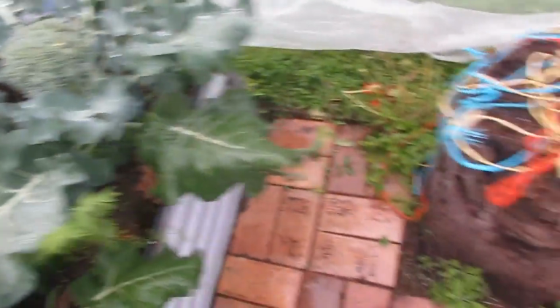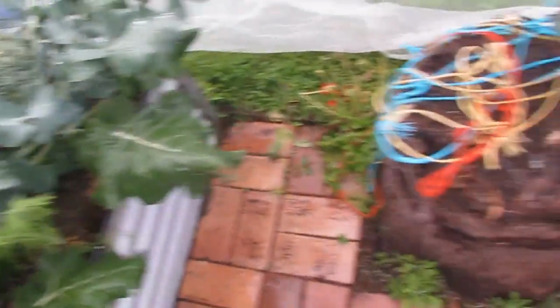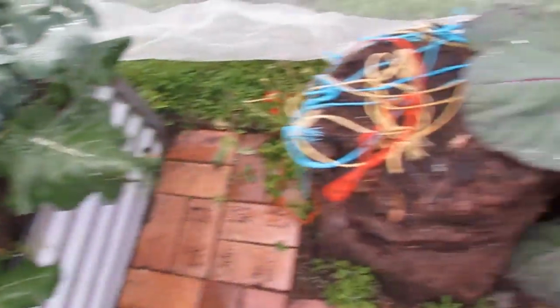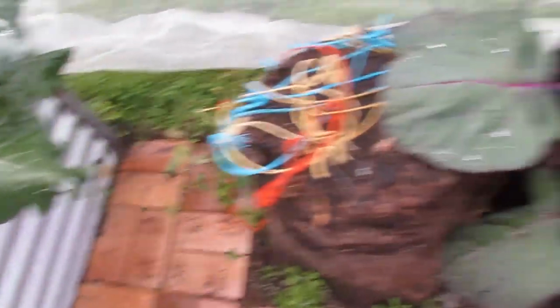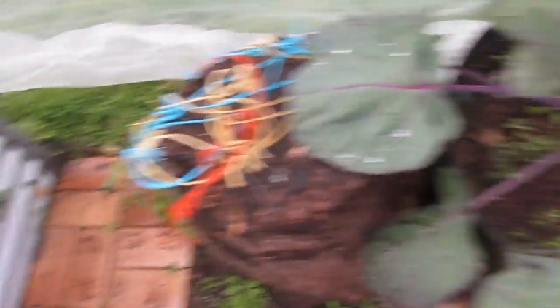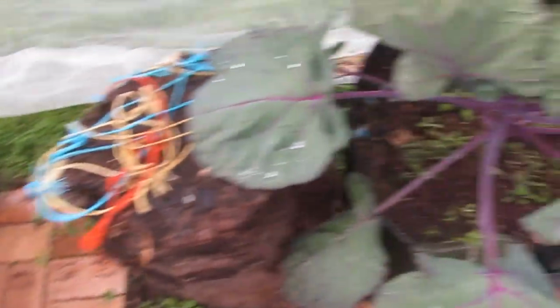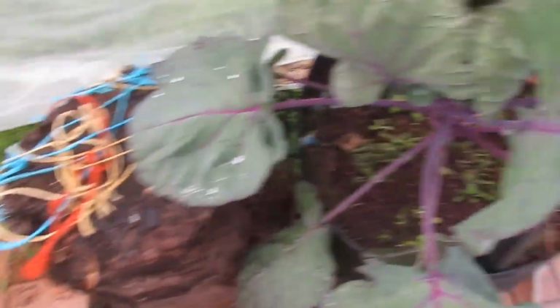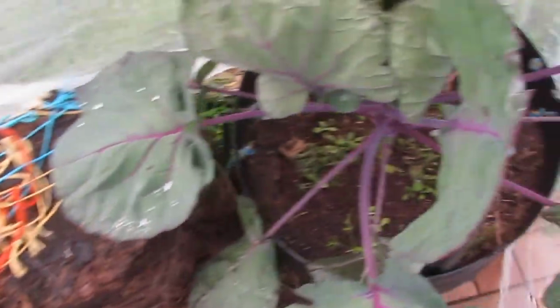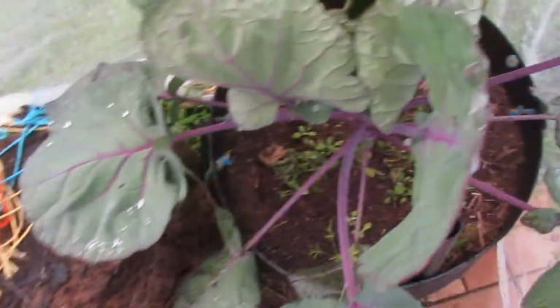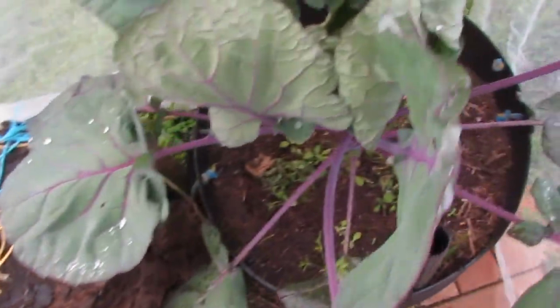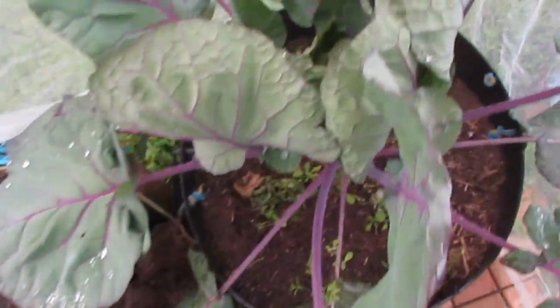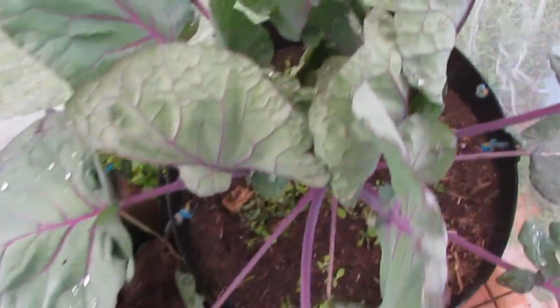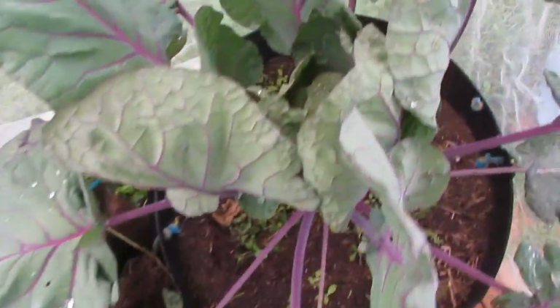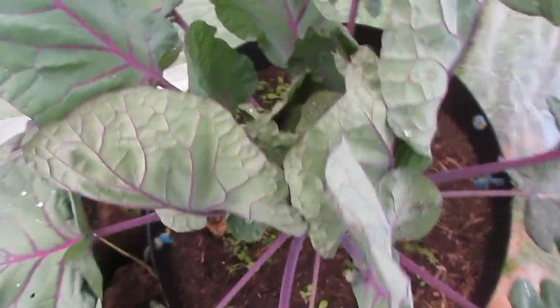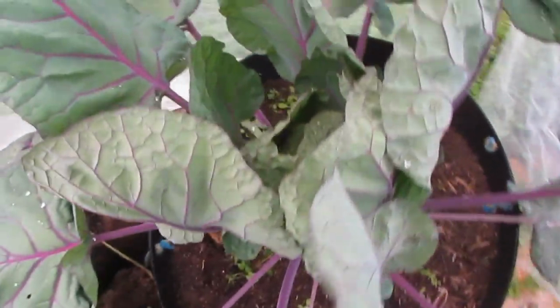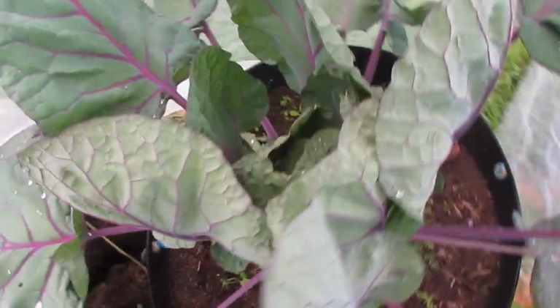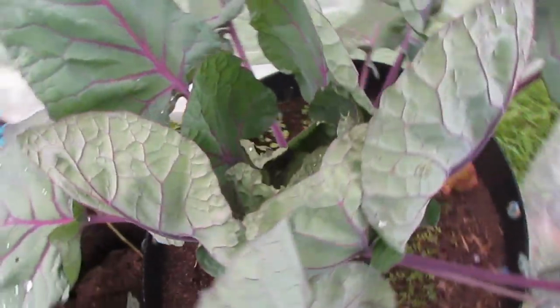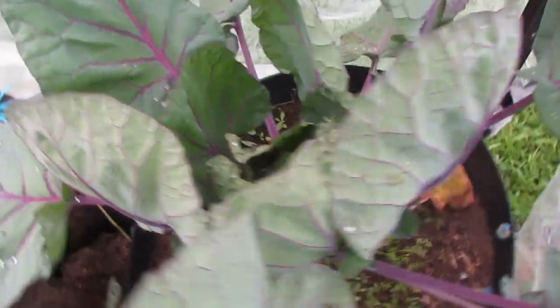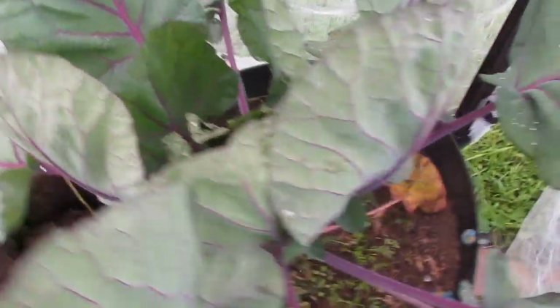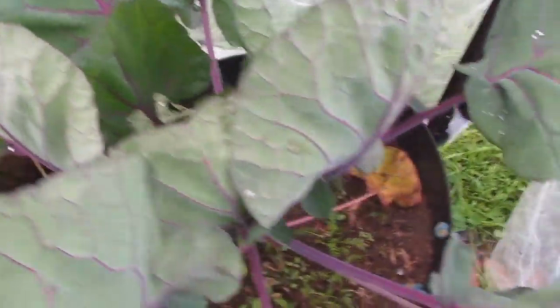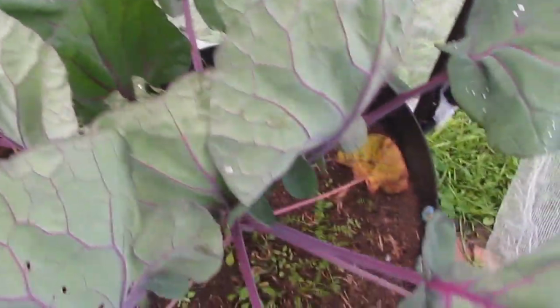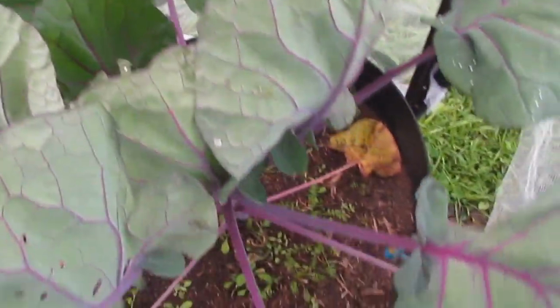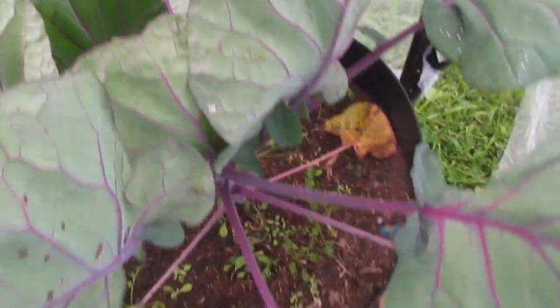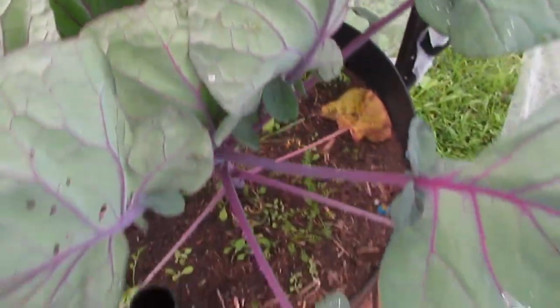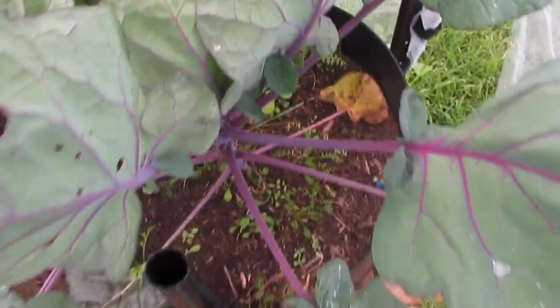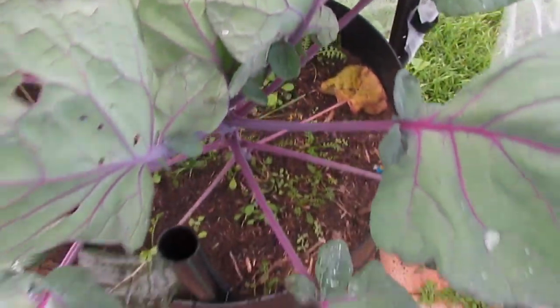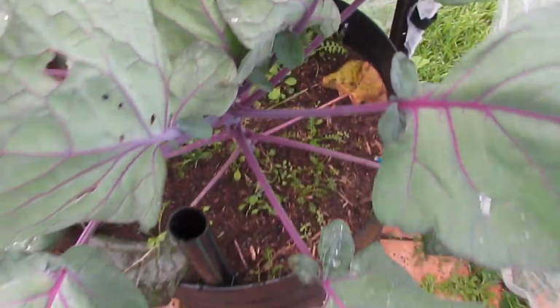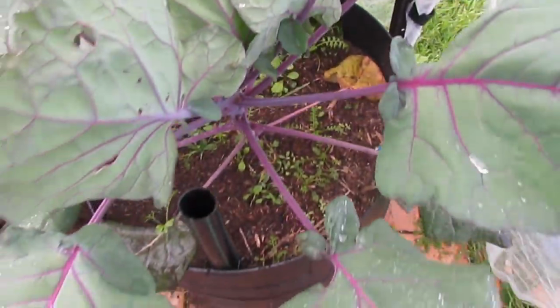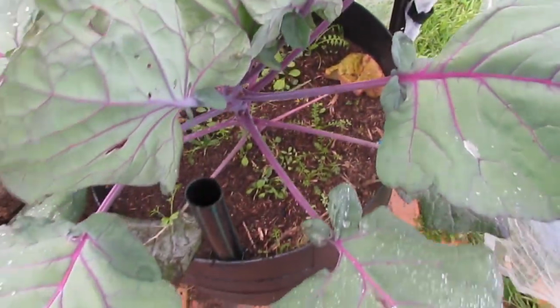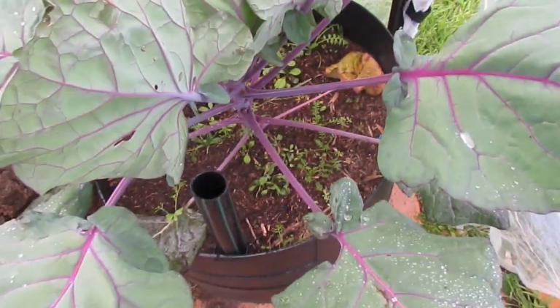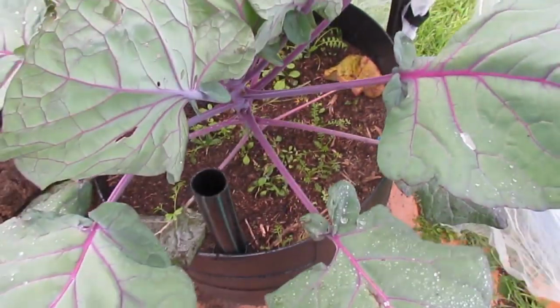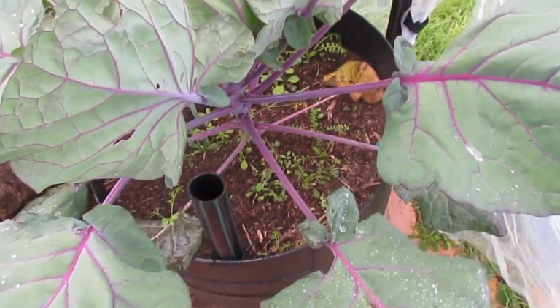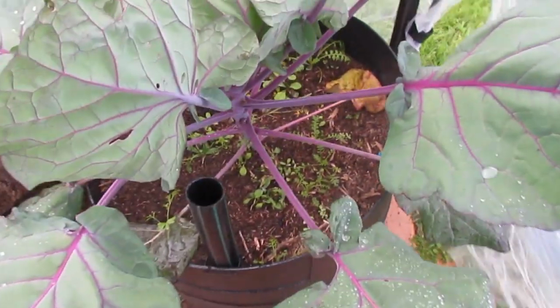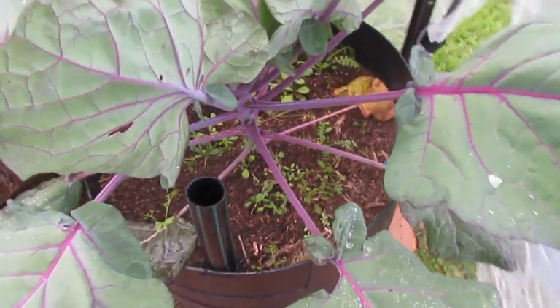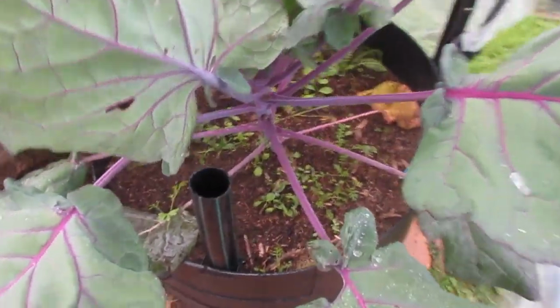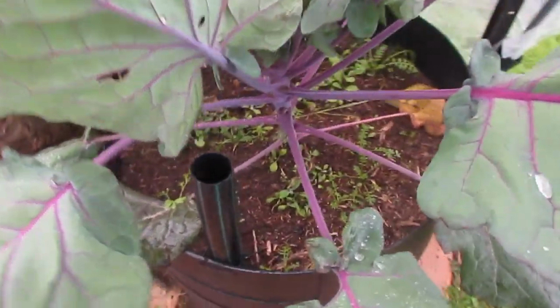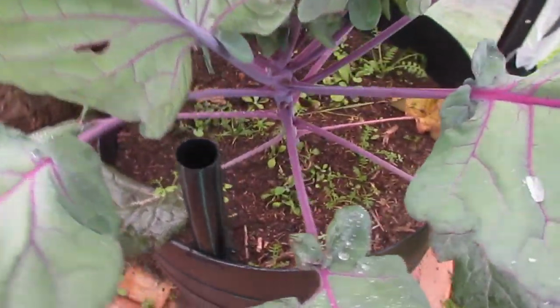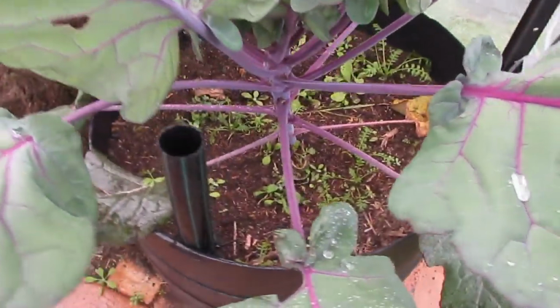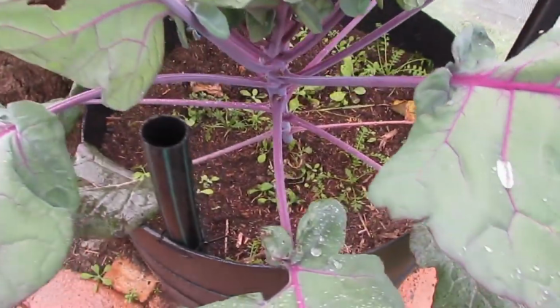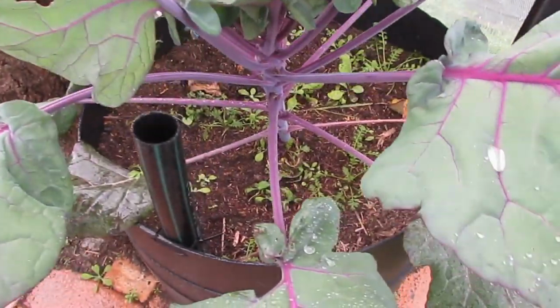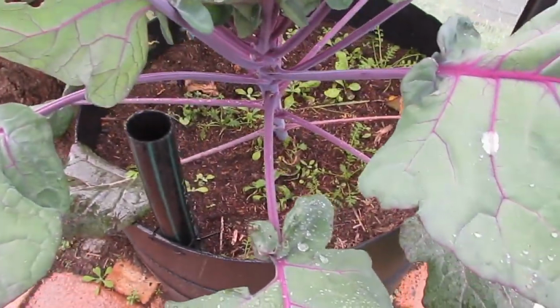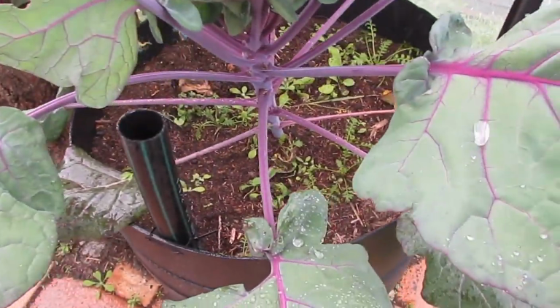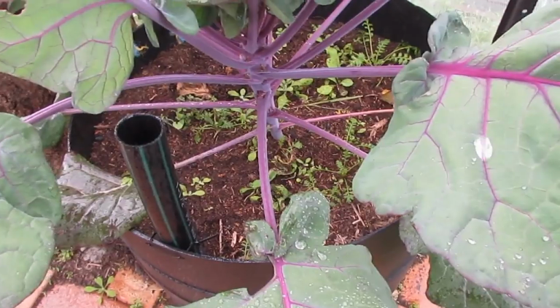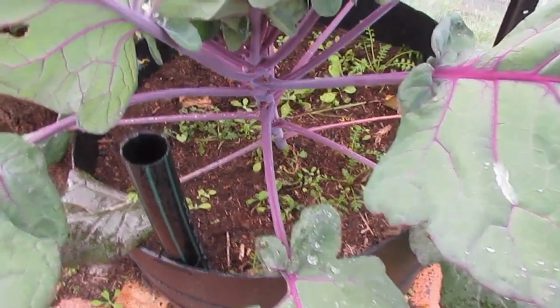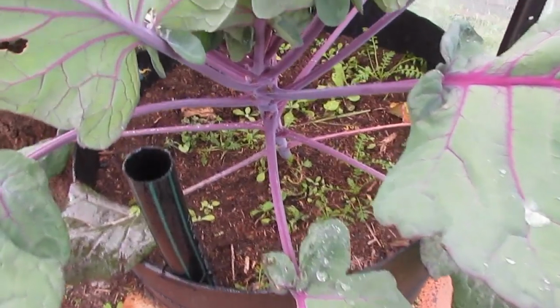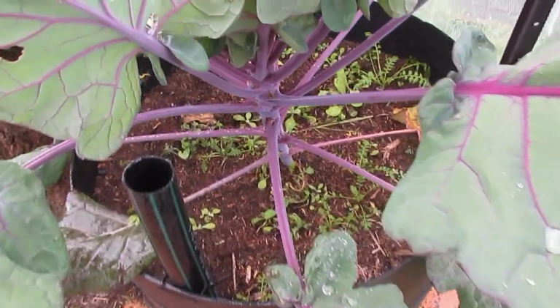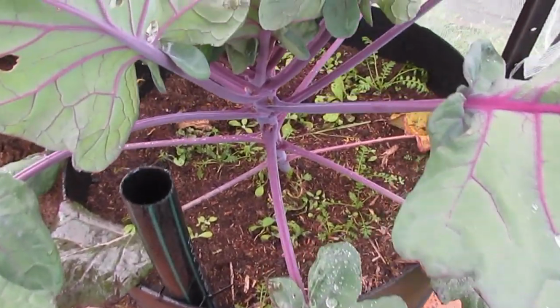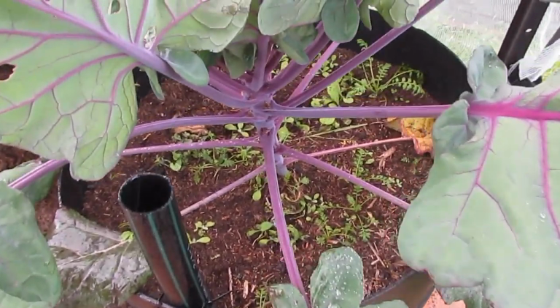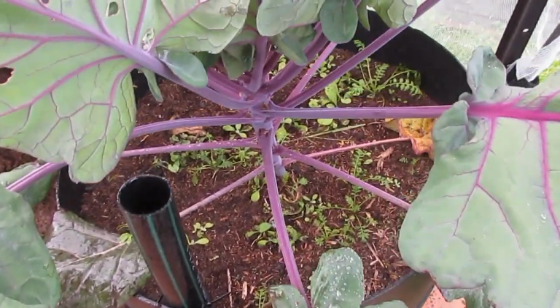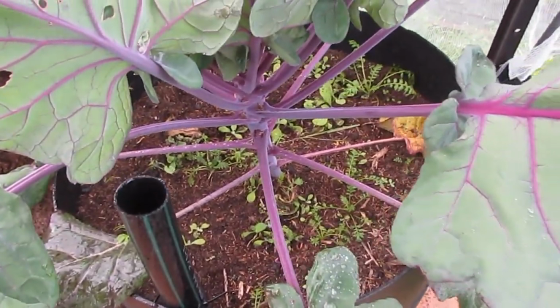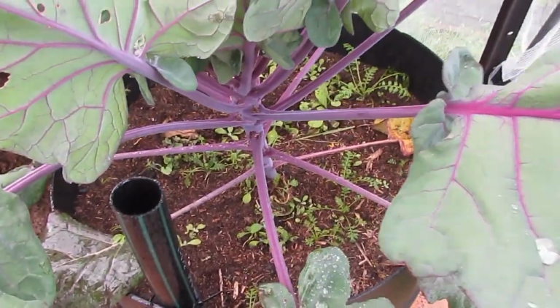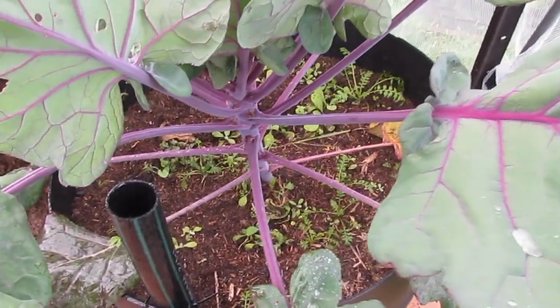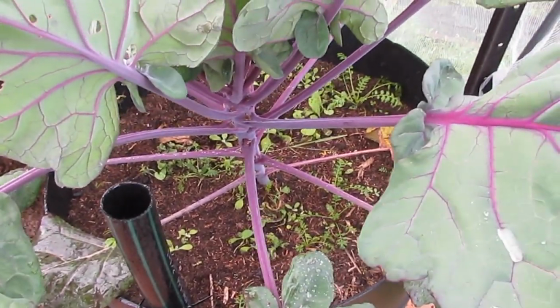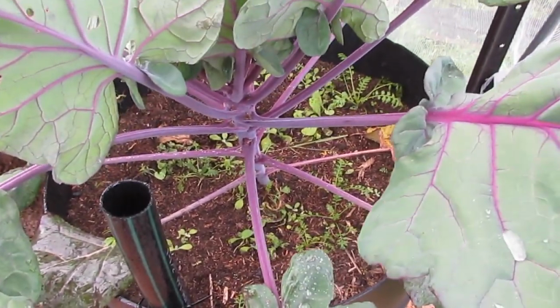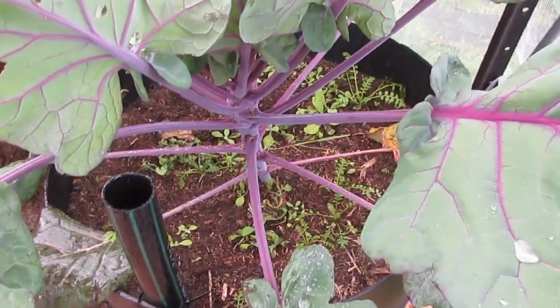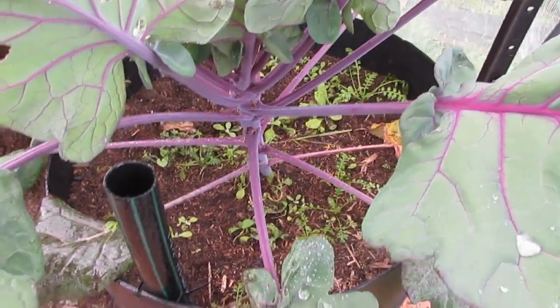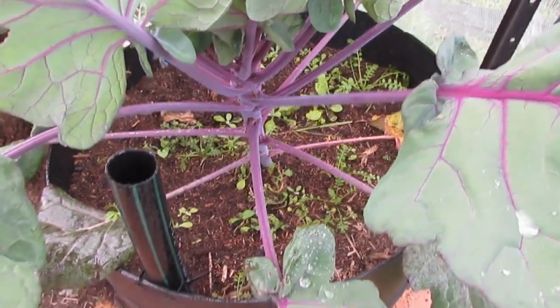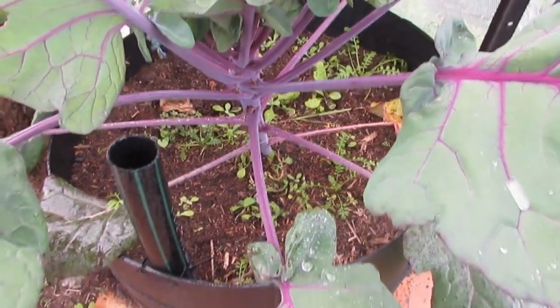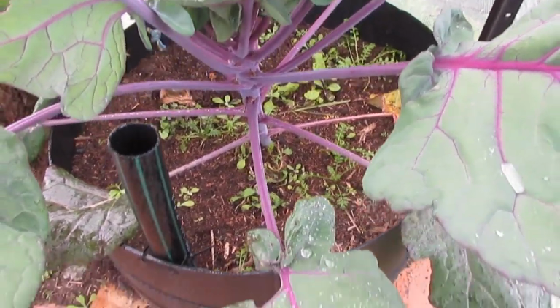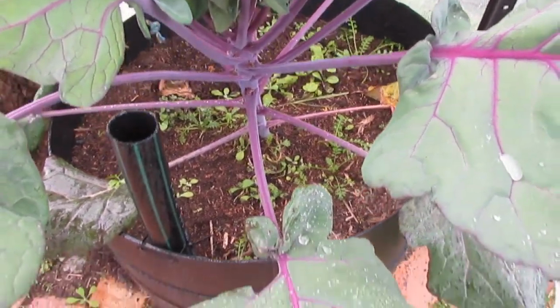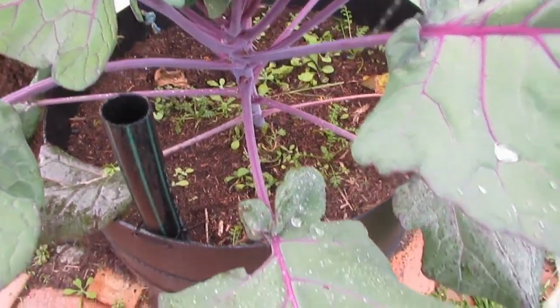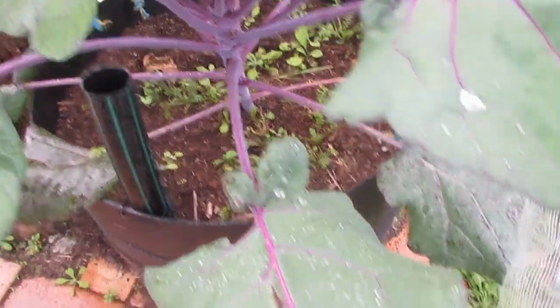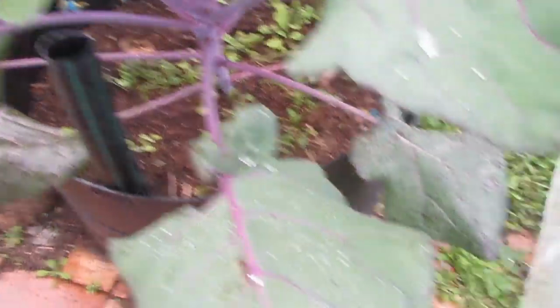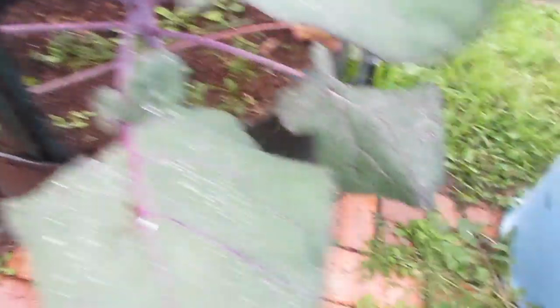Over here we have our Brussels sprouts — the red ribbed ones, I think they're called. I don't think we'll see any sprouts, but anyway.